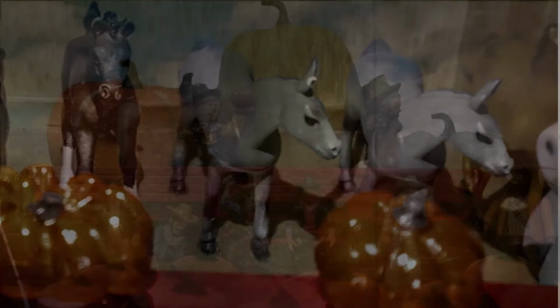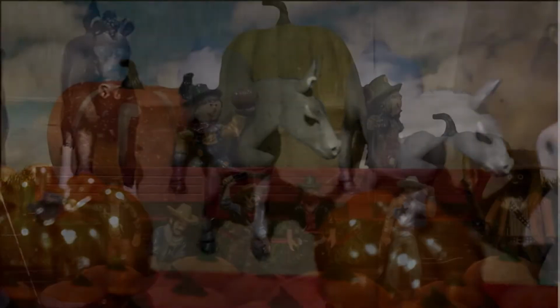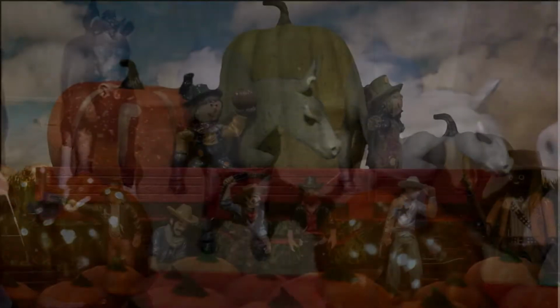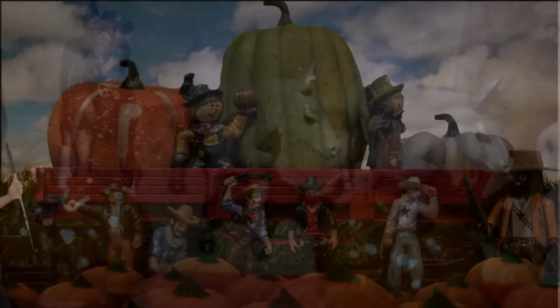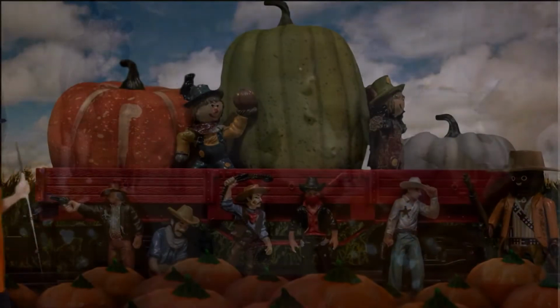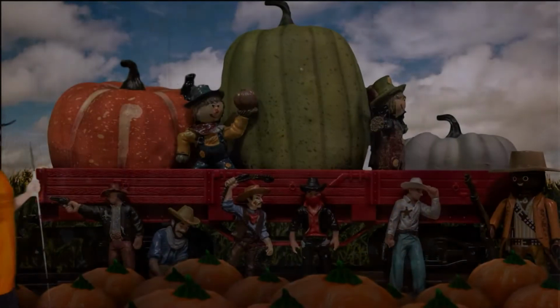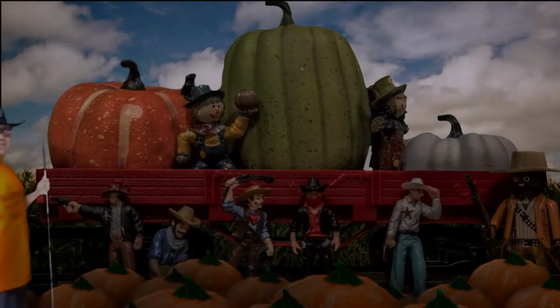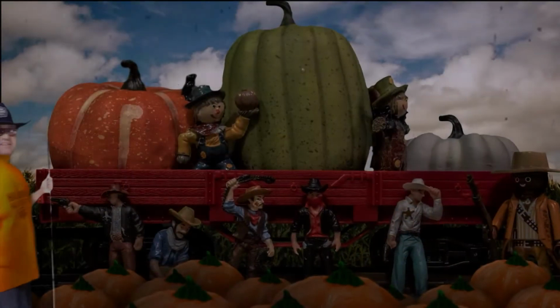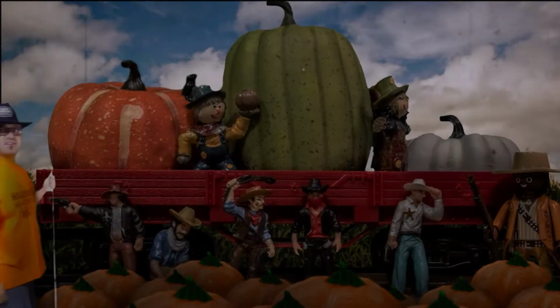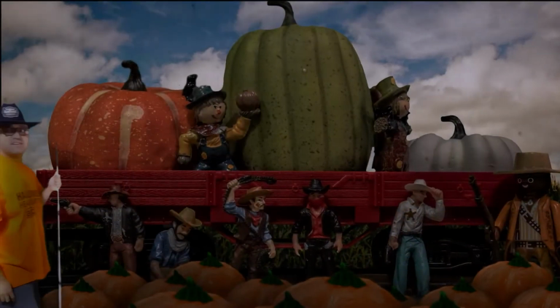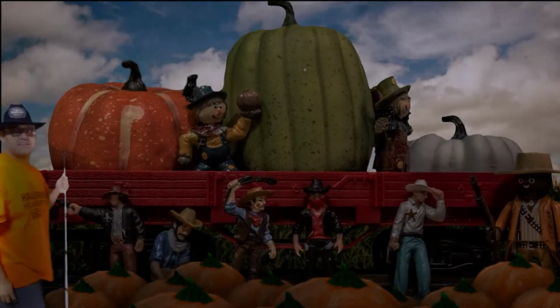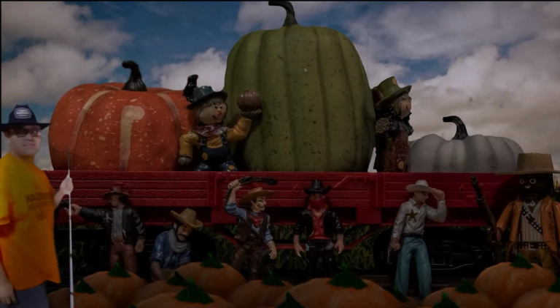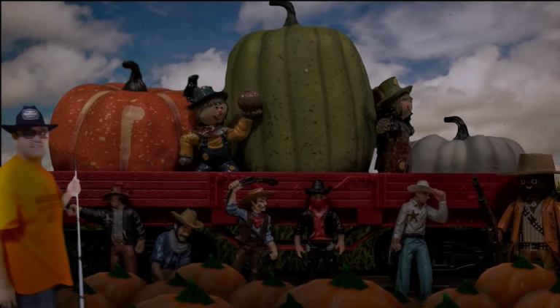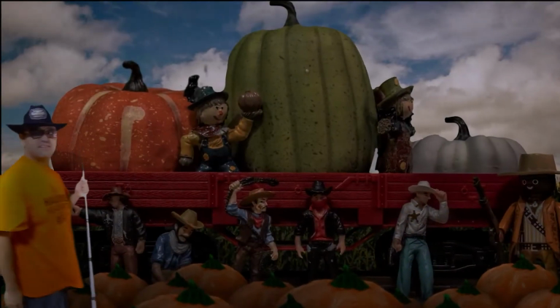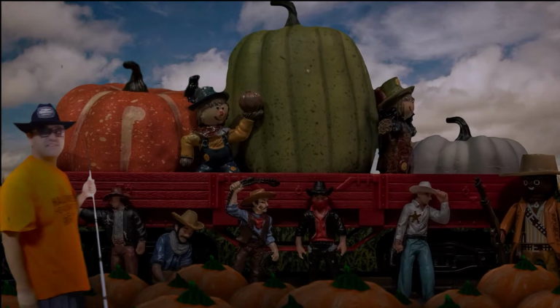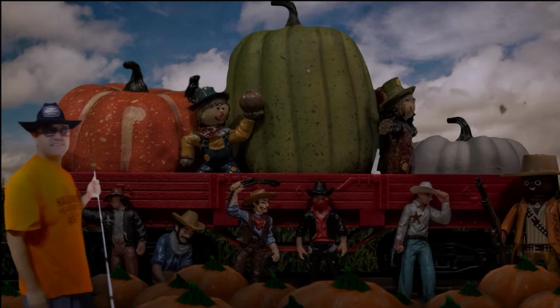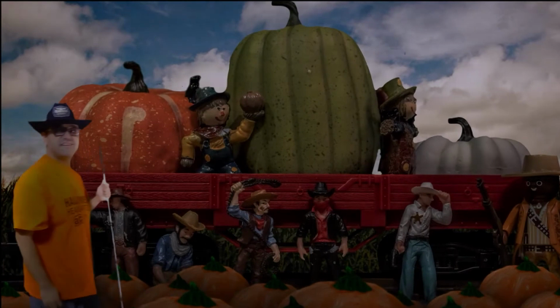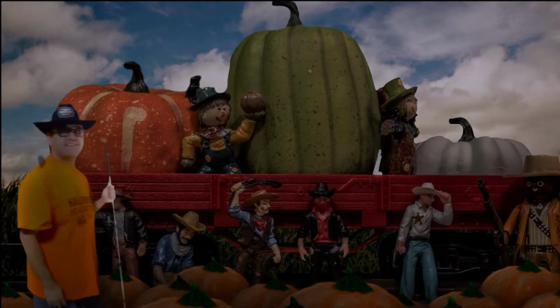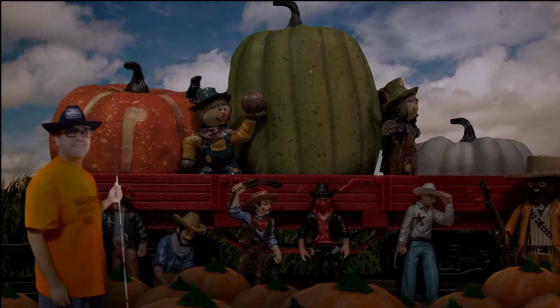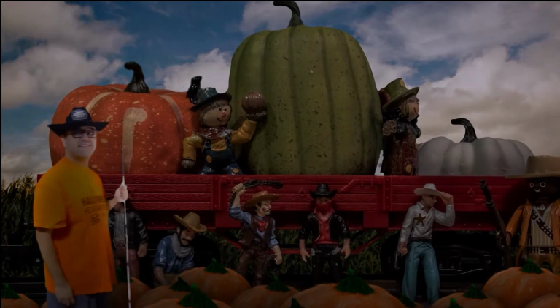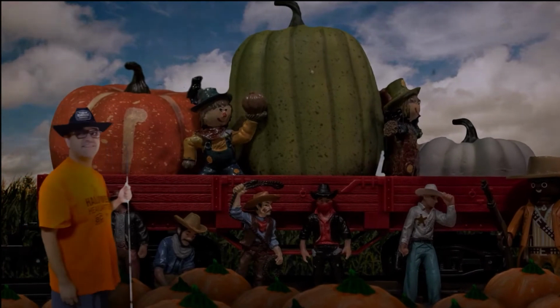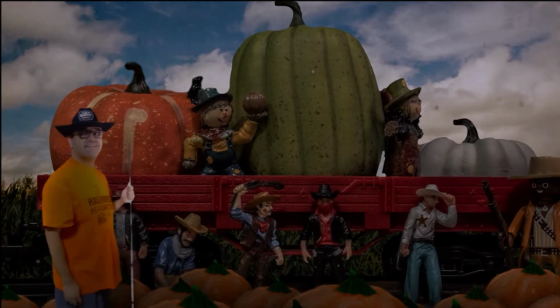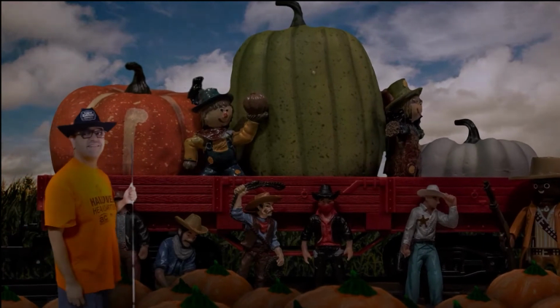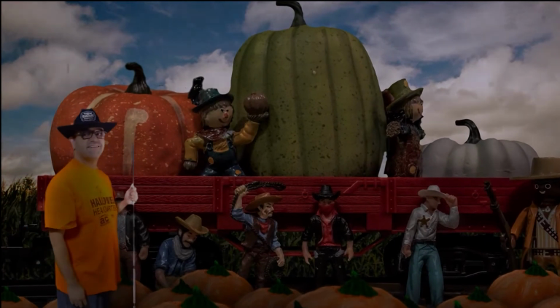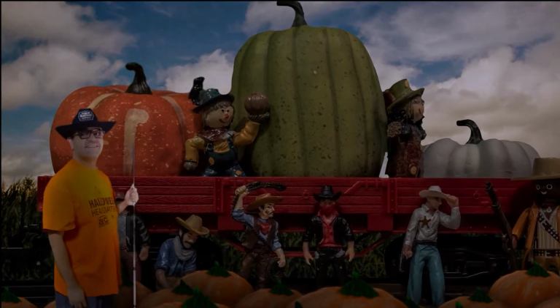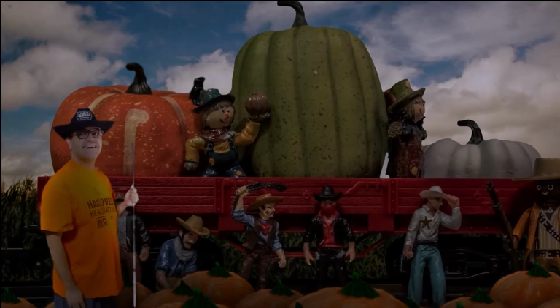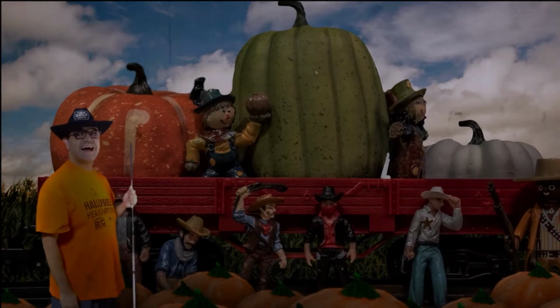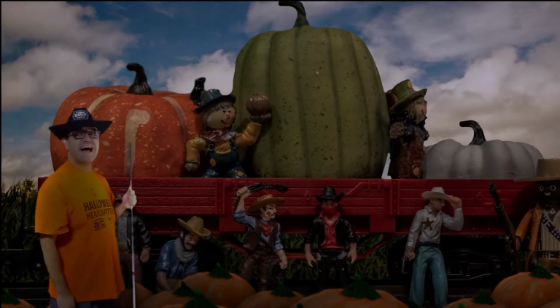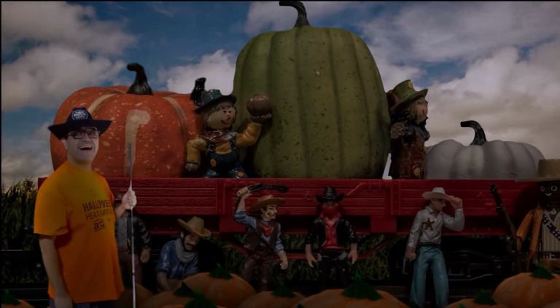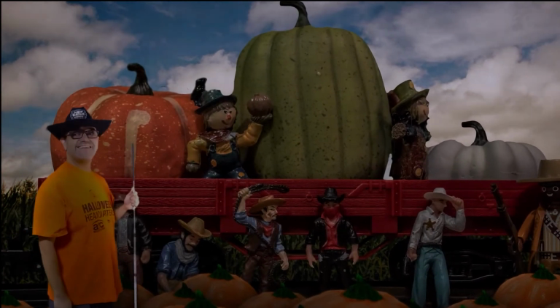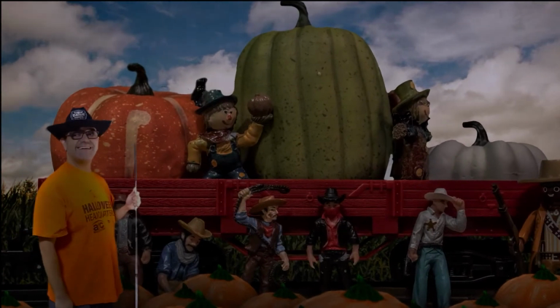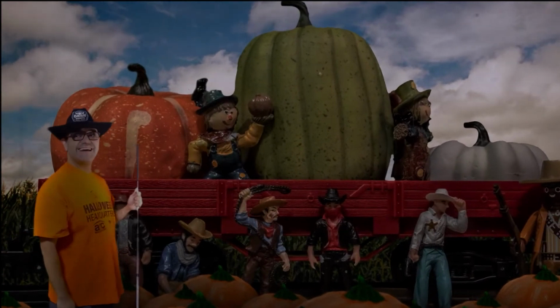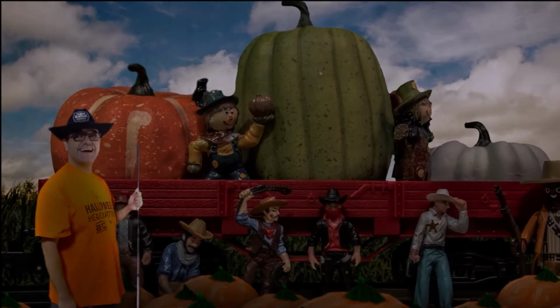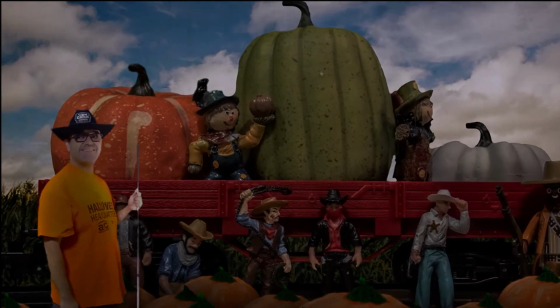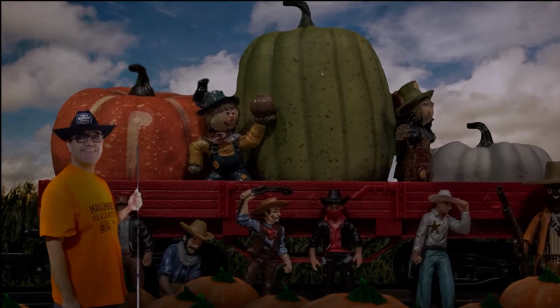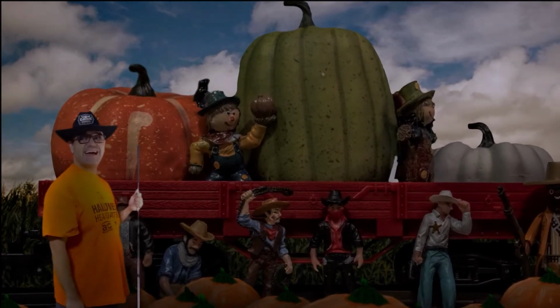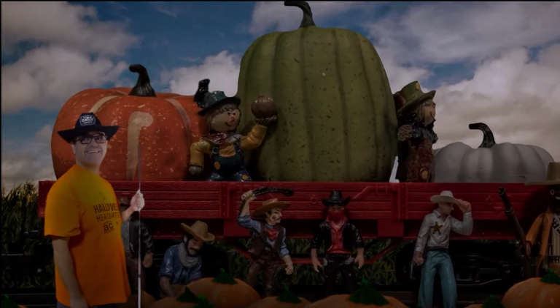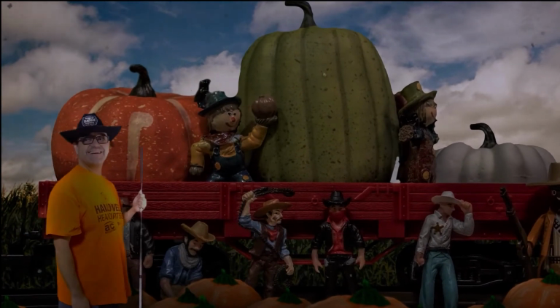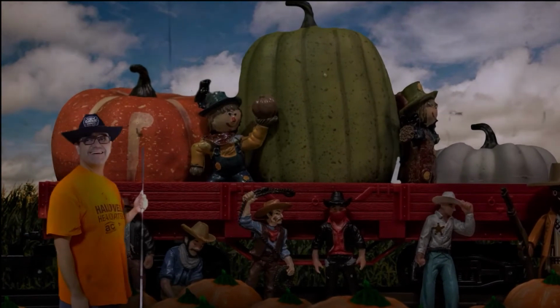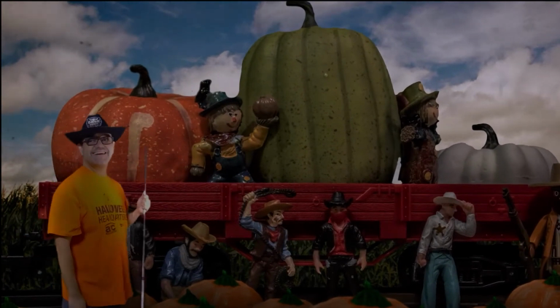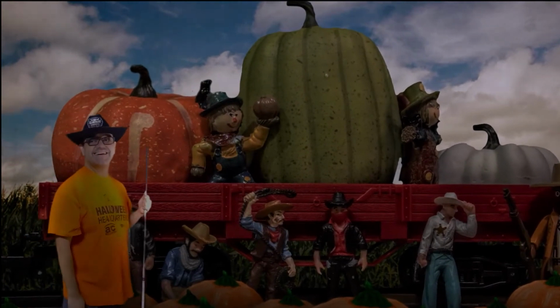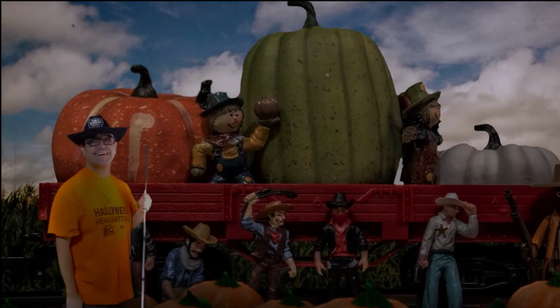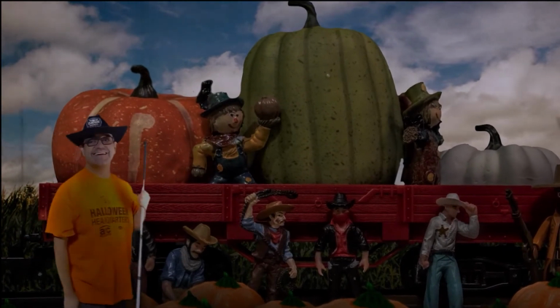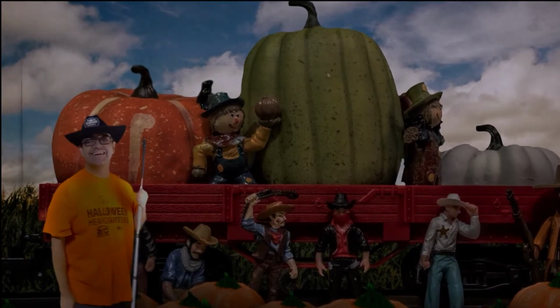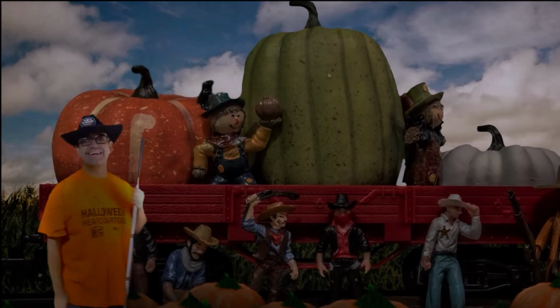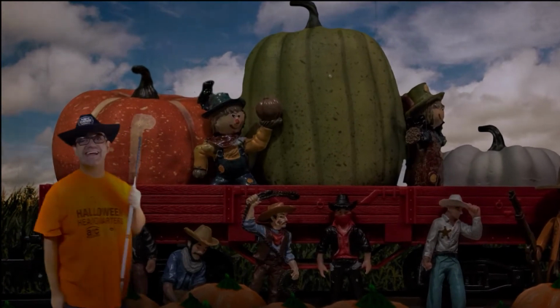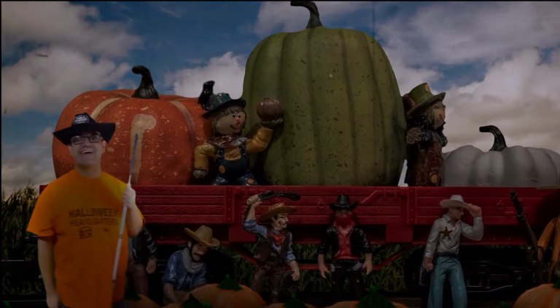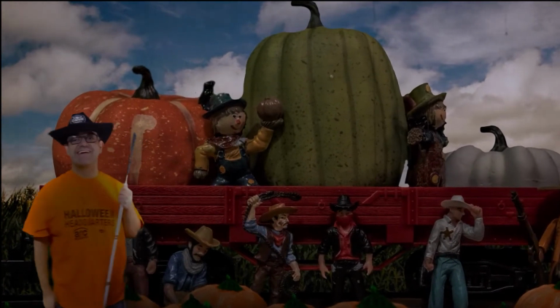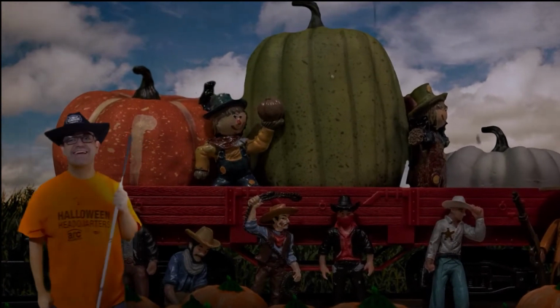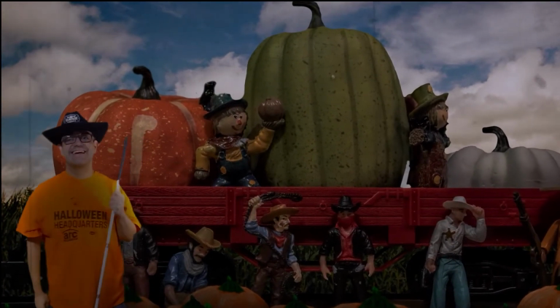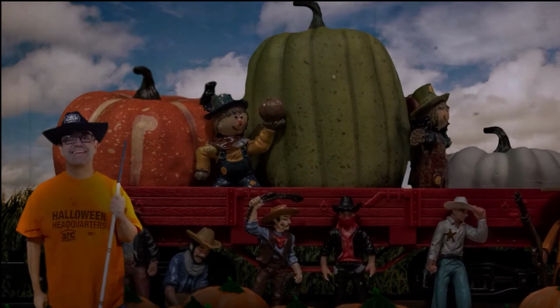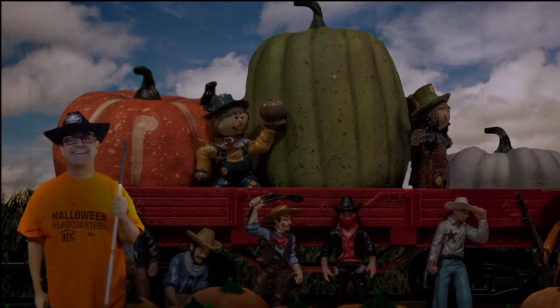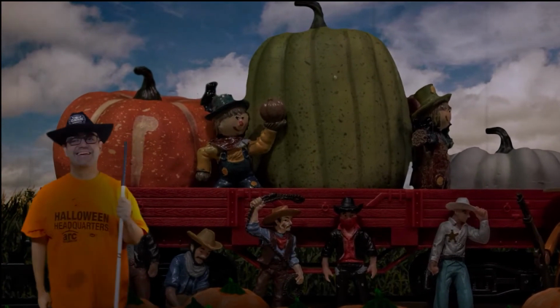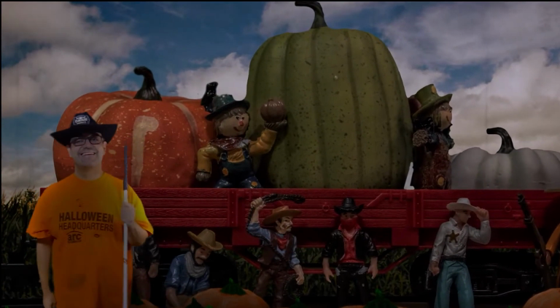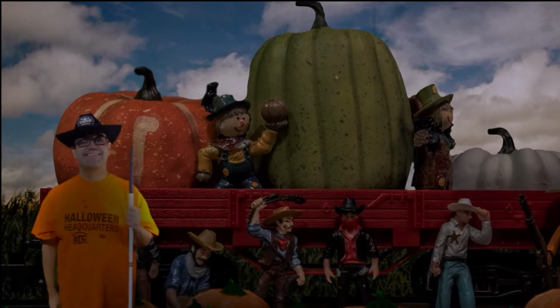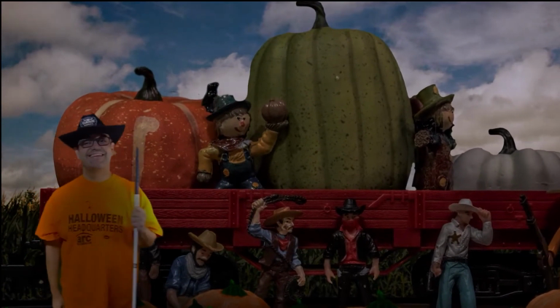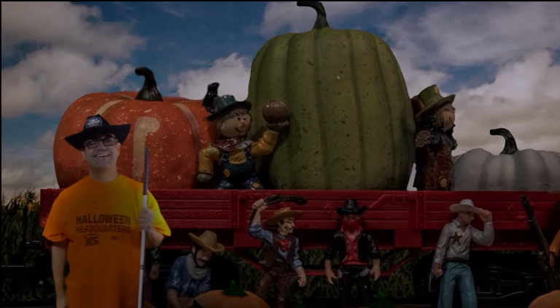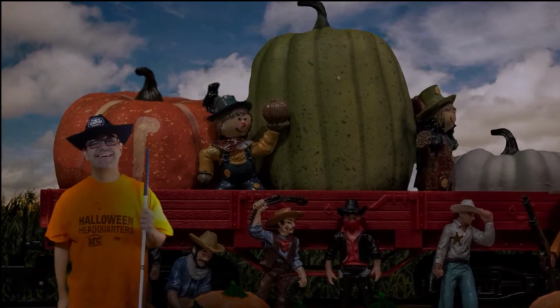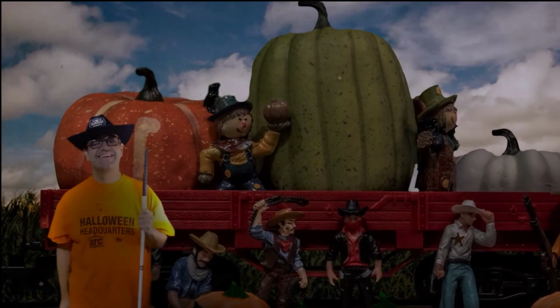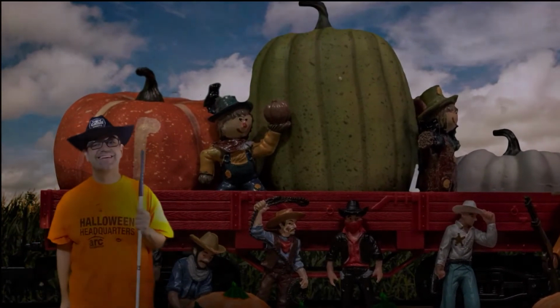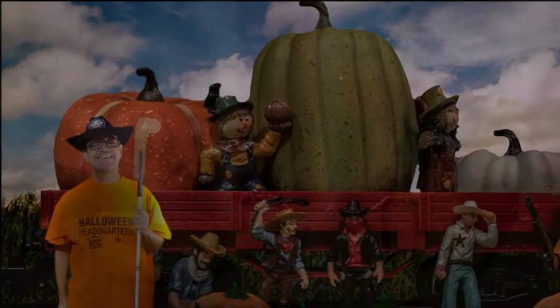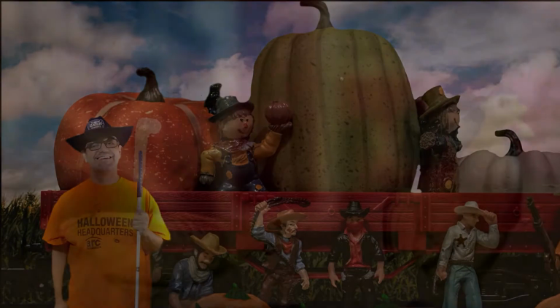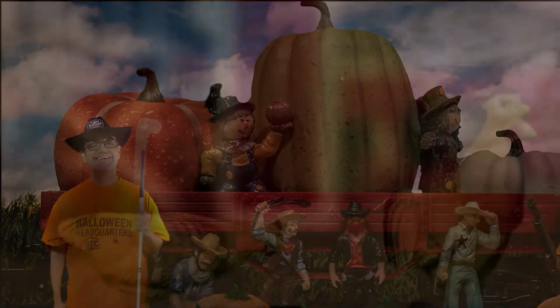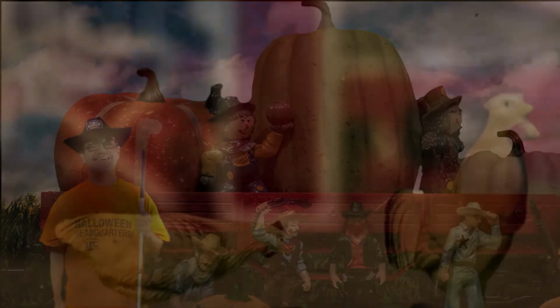Behind me is a flat car loaded with three giant sized pumpkins and they are pretty heavy. Each of them weighs about a thousand pounds or more.